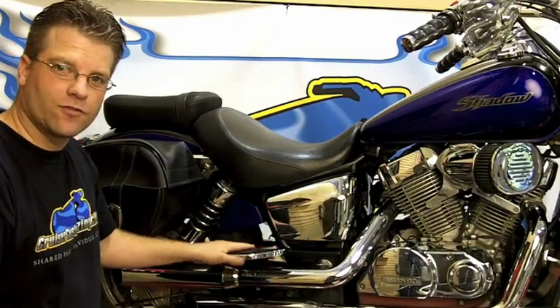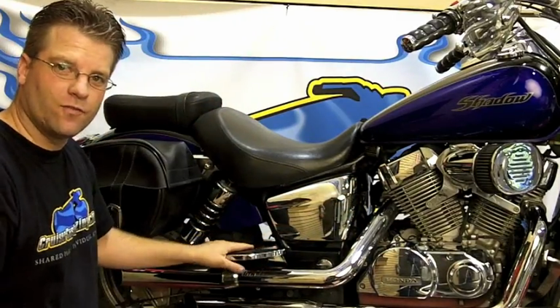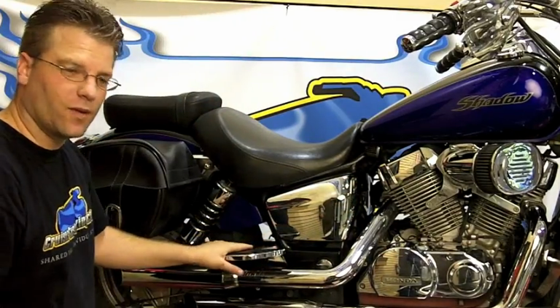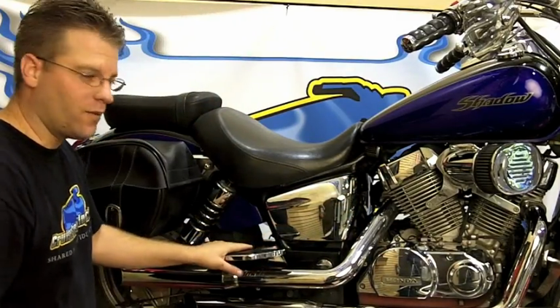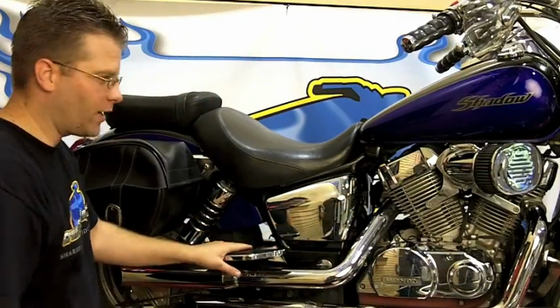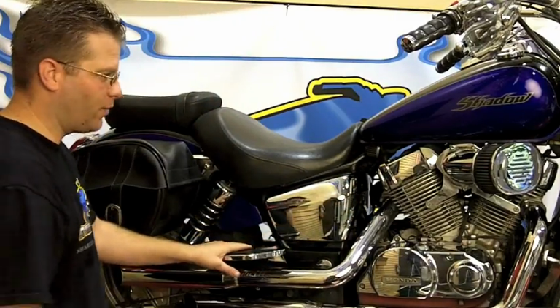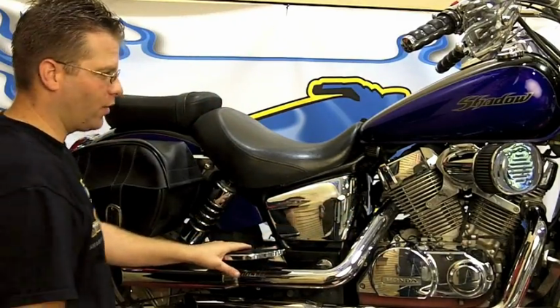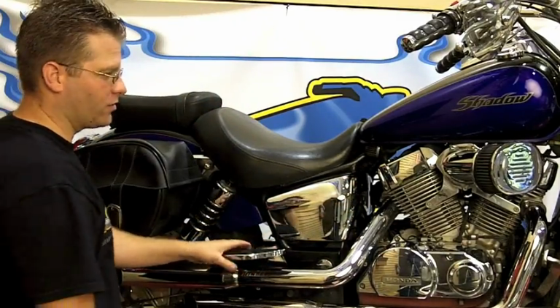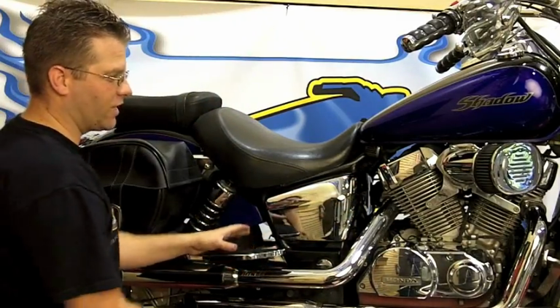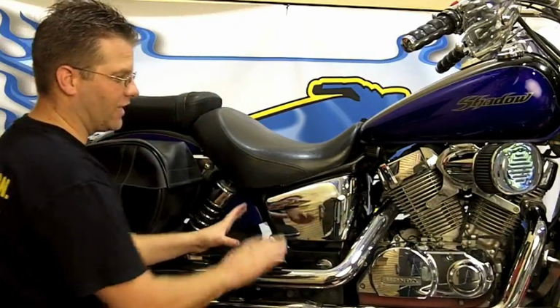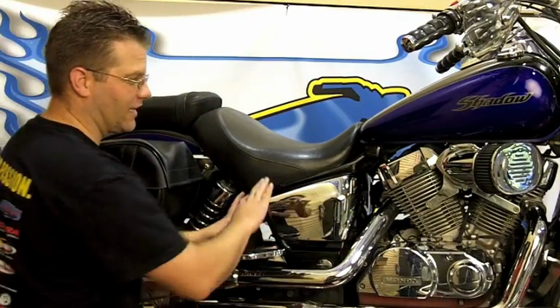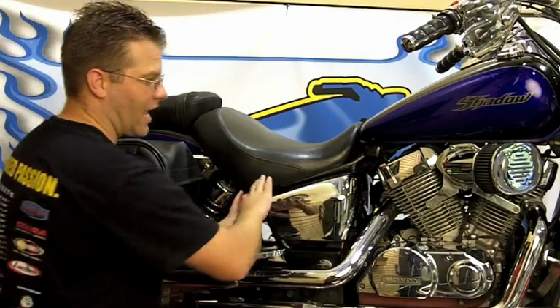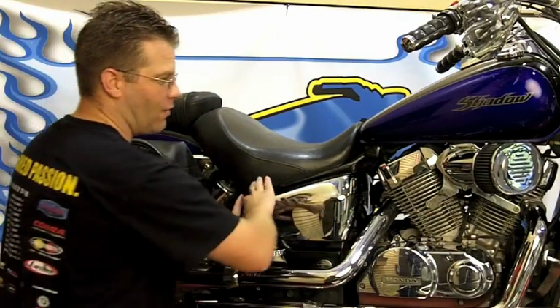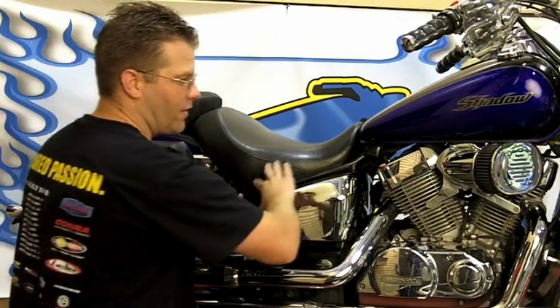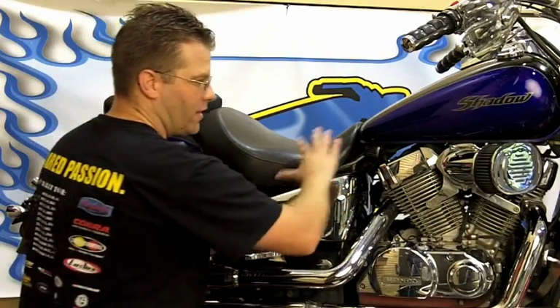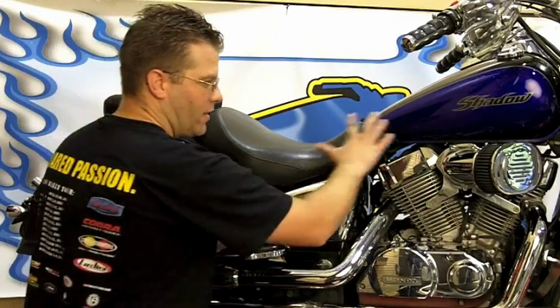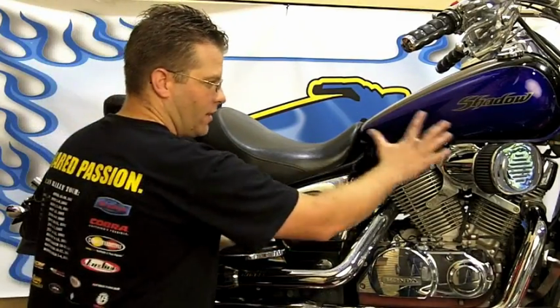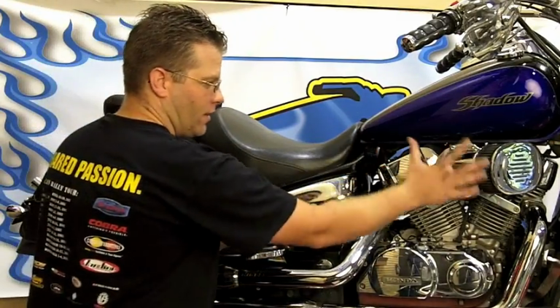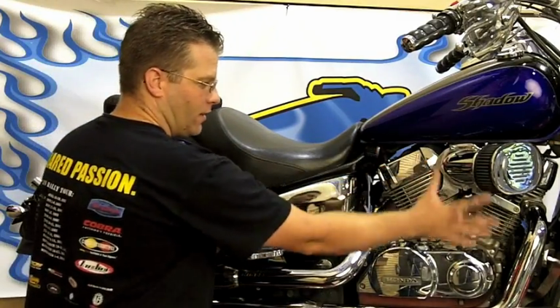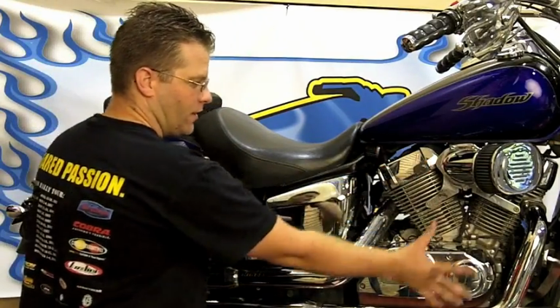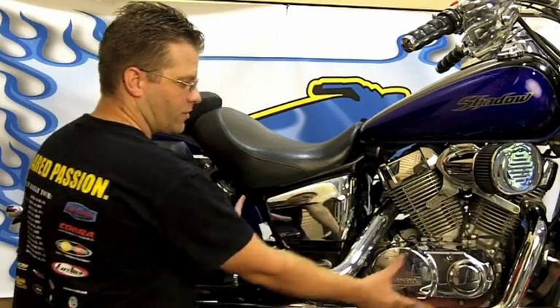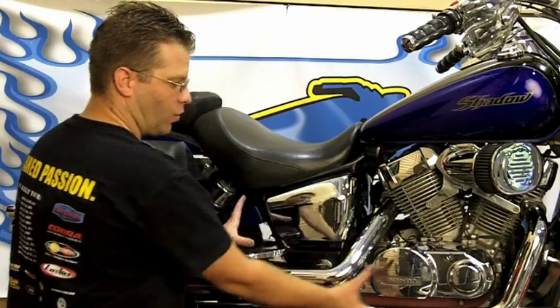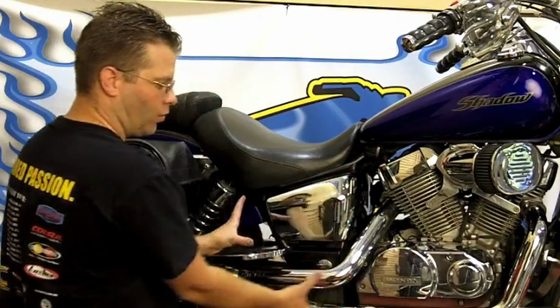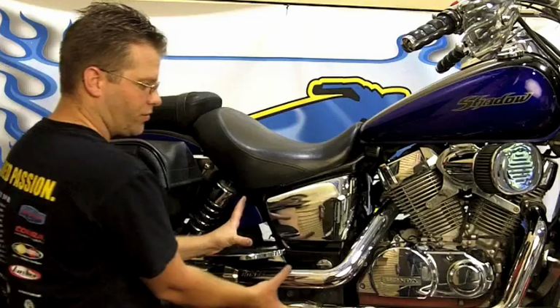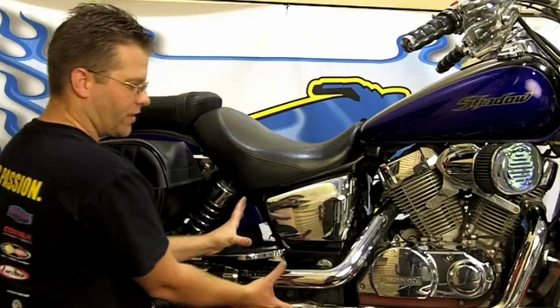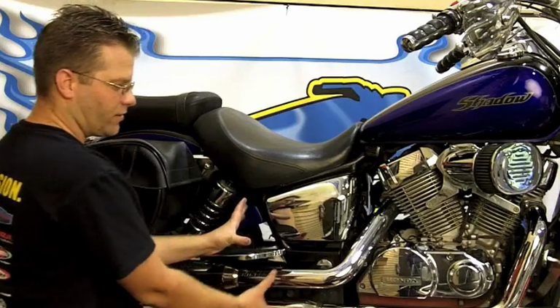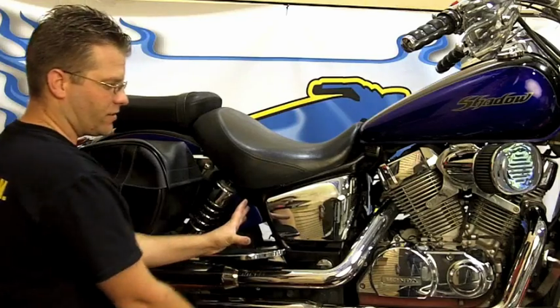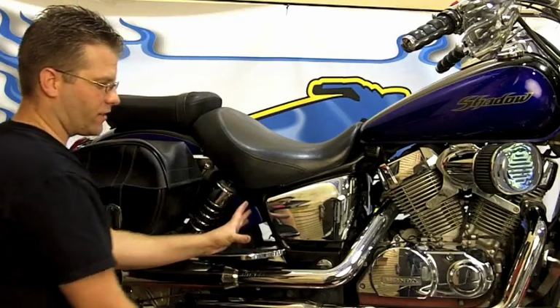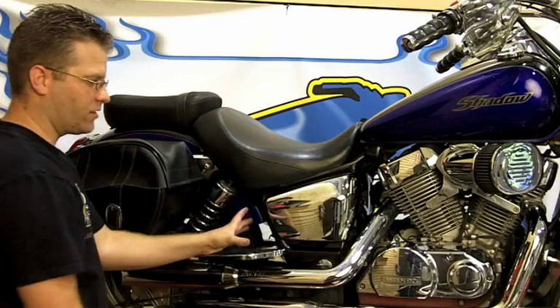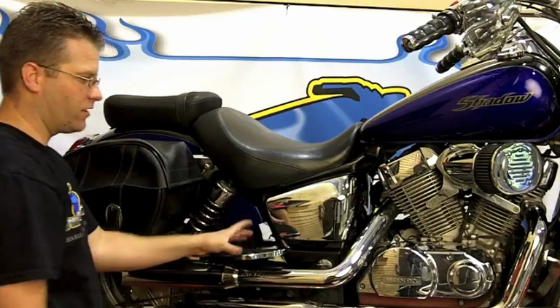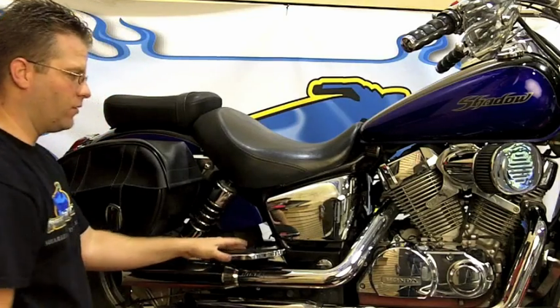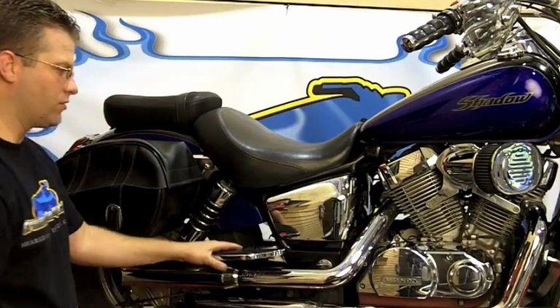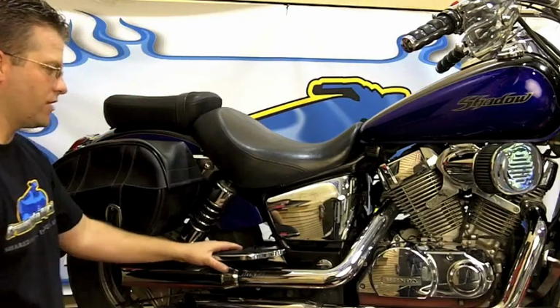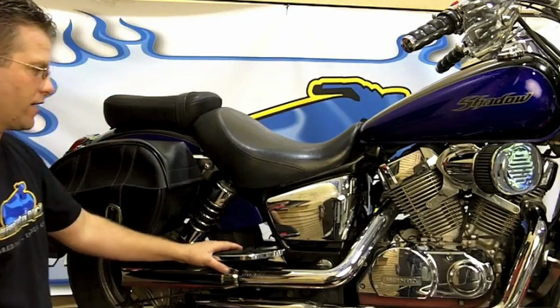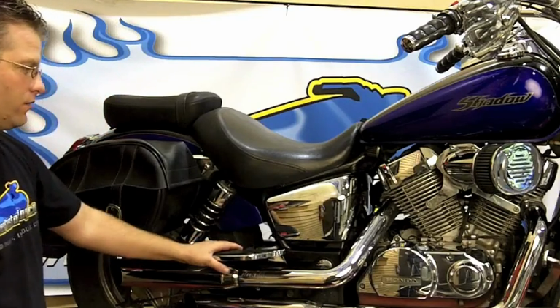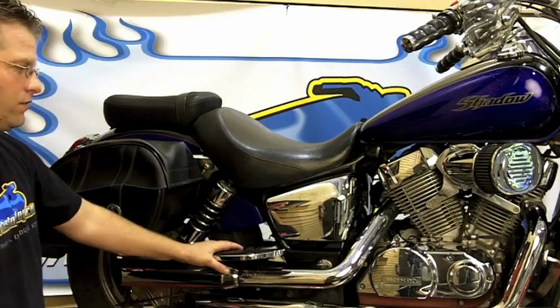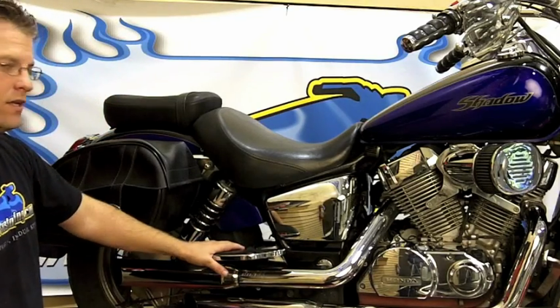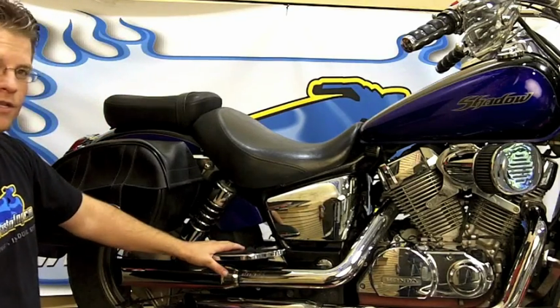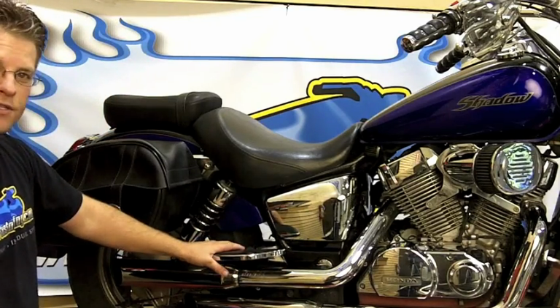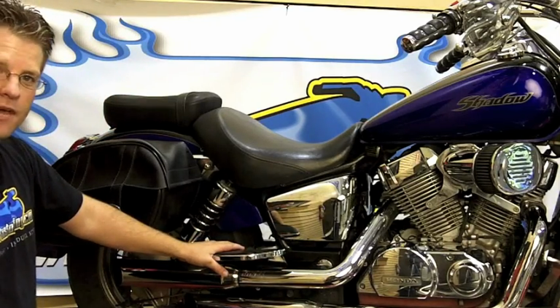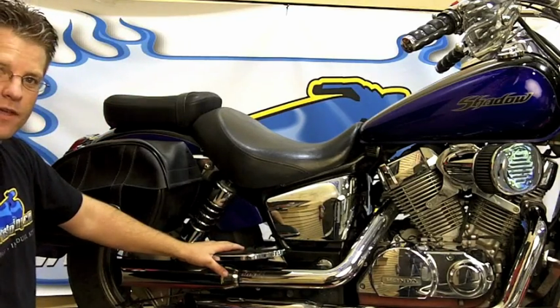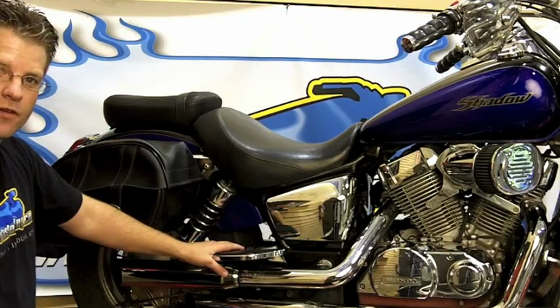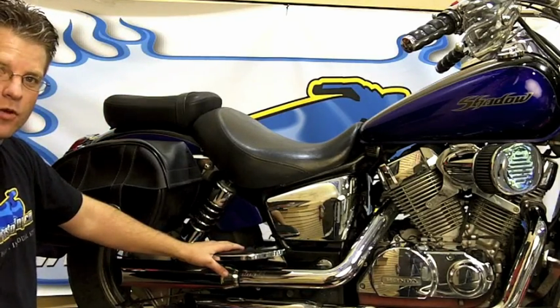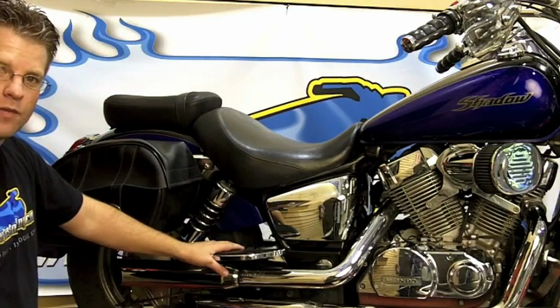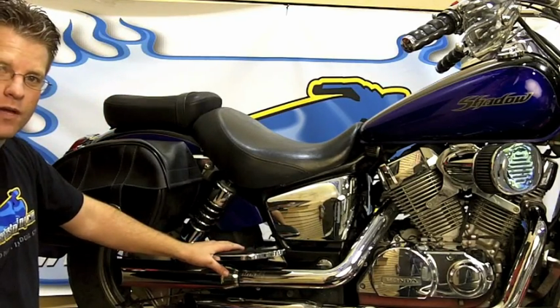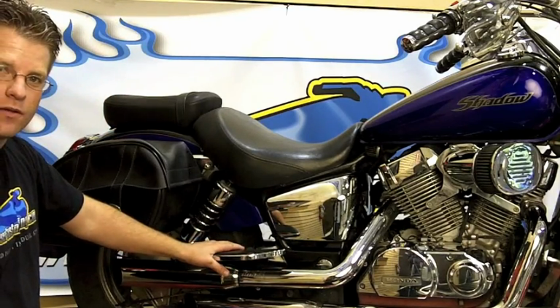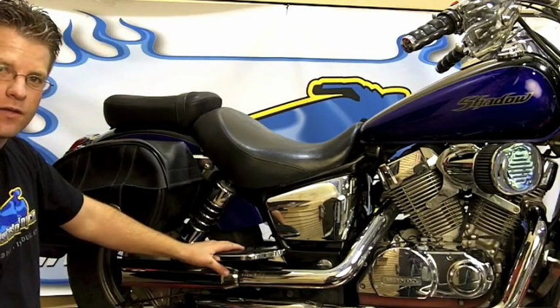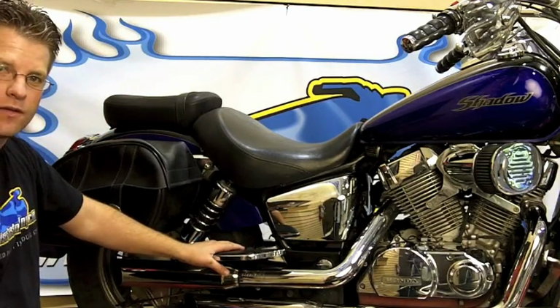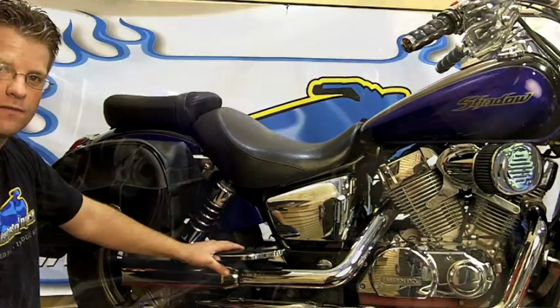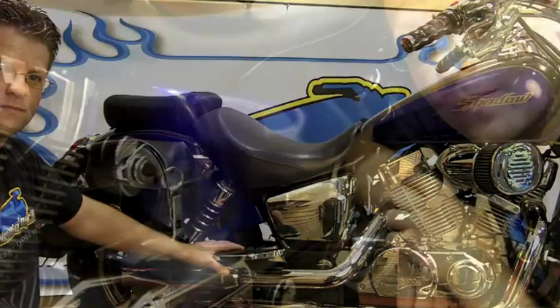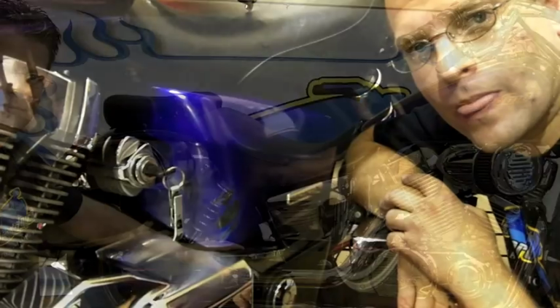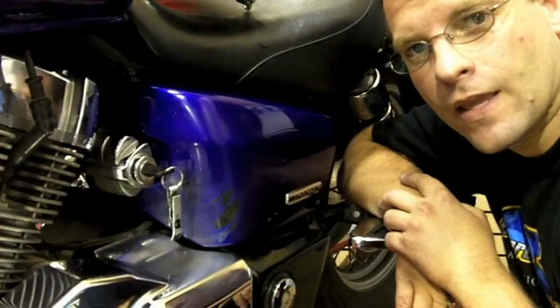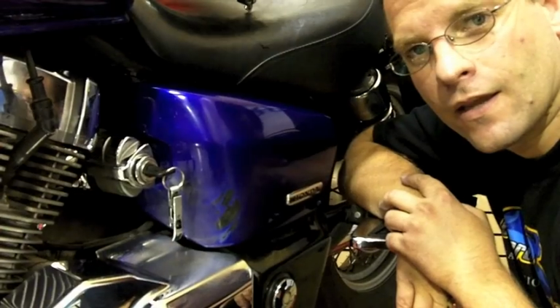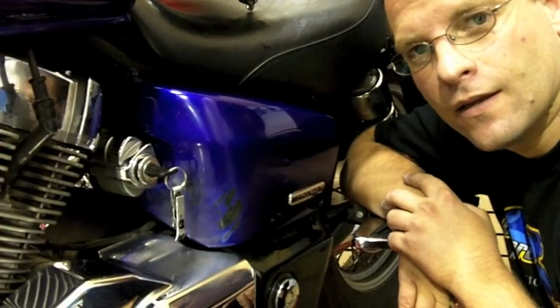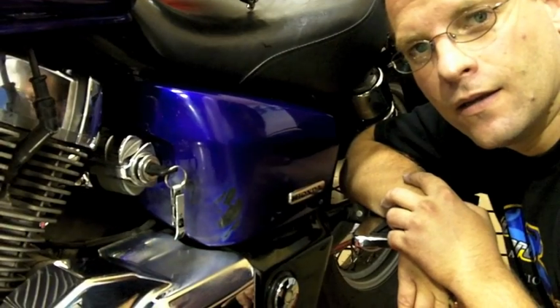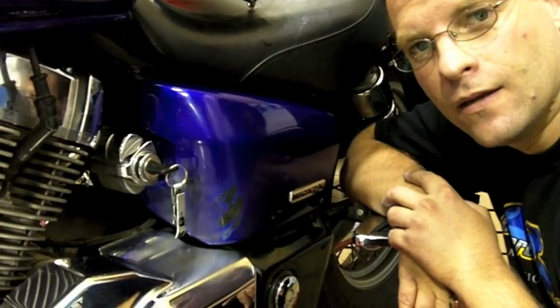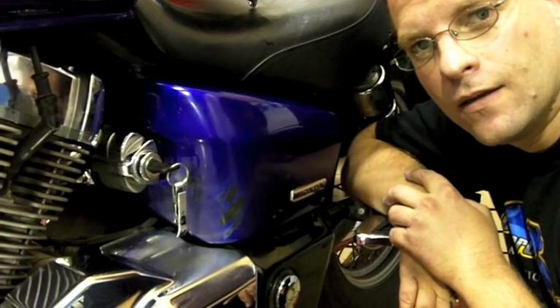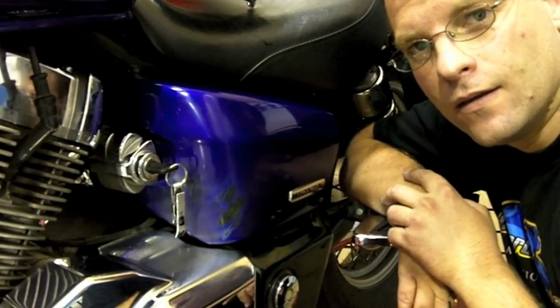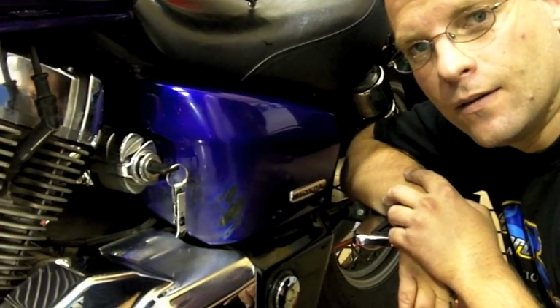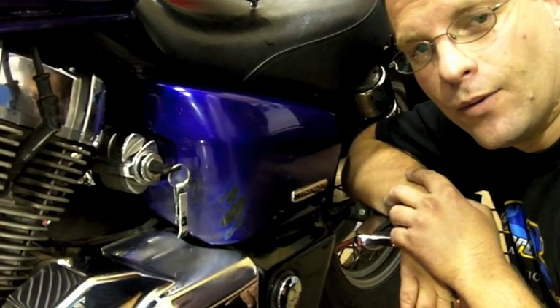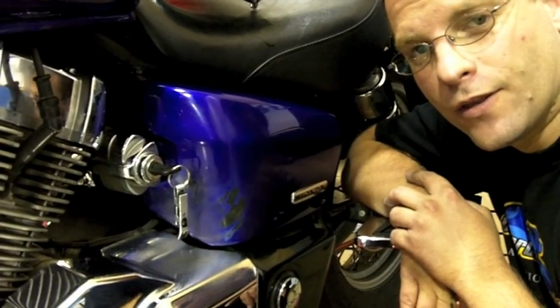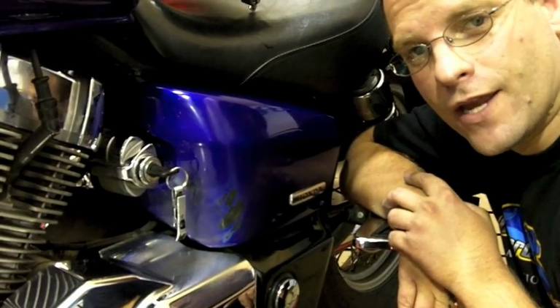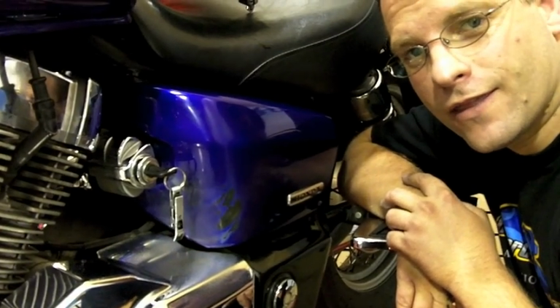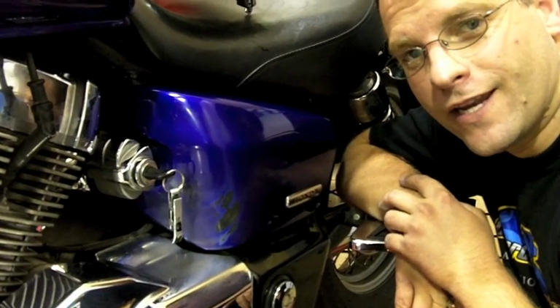We have chrome side covers from Big Bike Parts, allowing this whole center section of the motorcycle to have that chromed-out look.